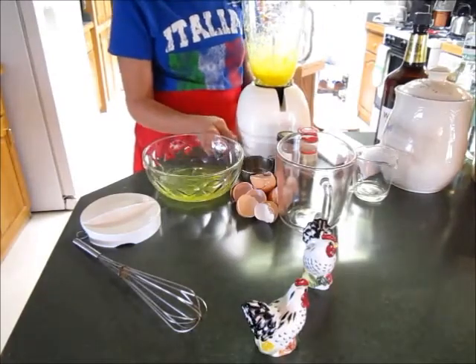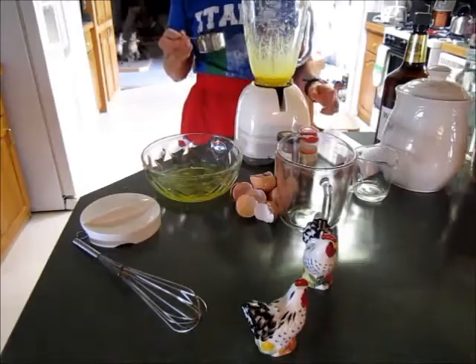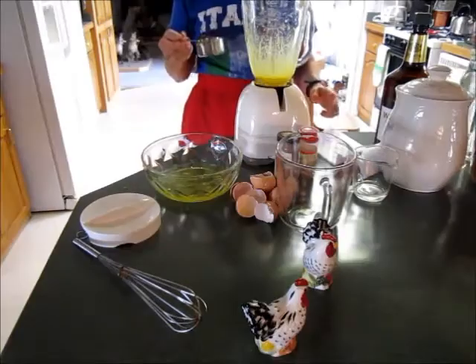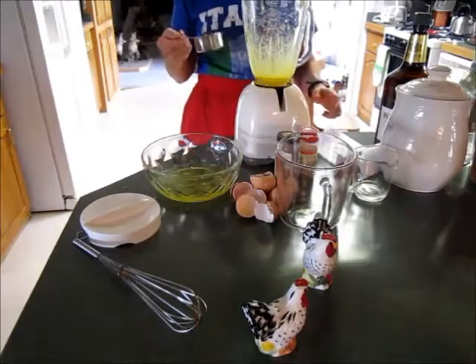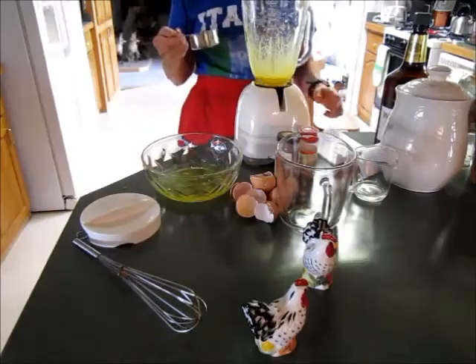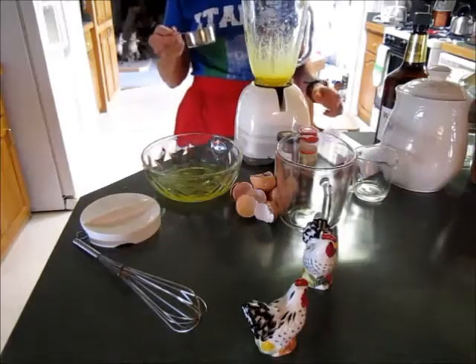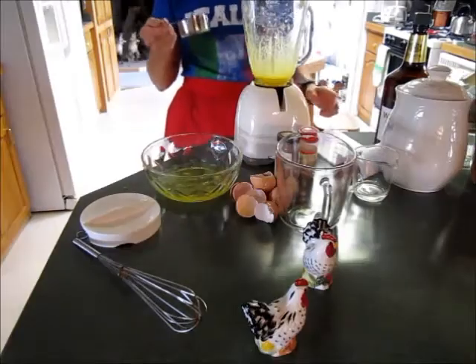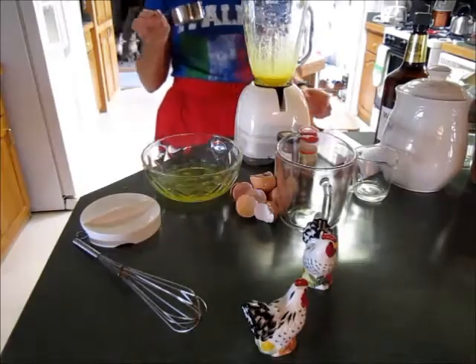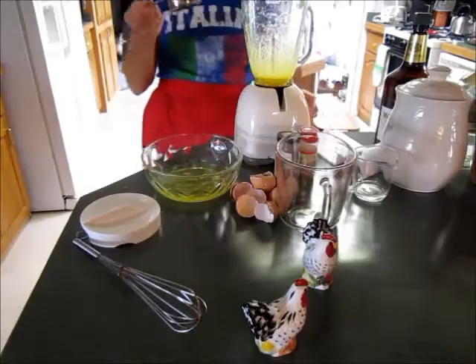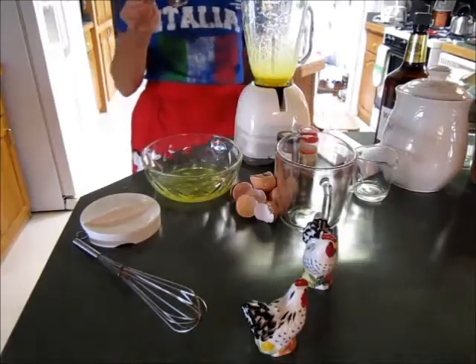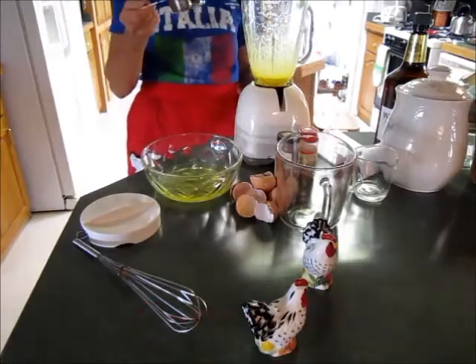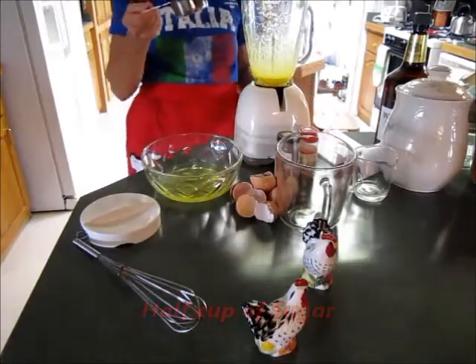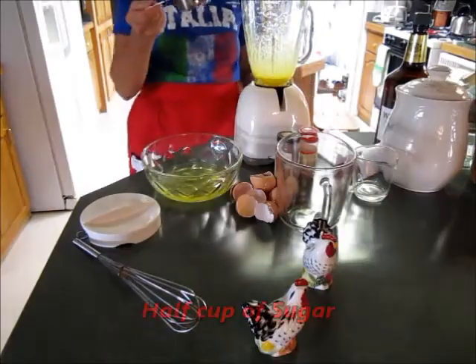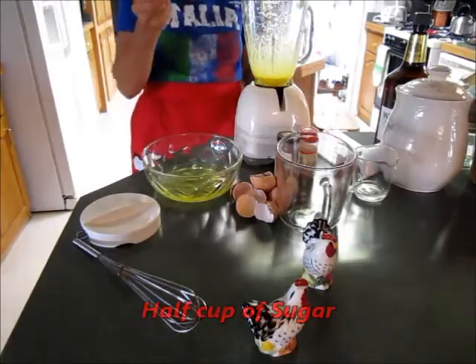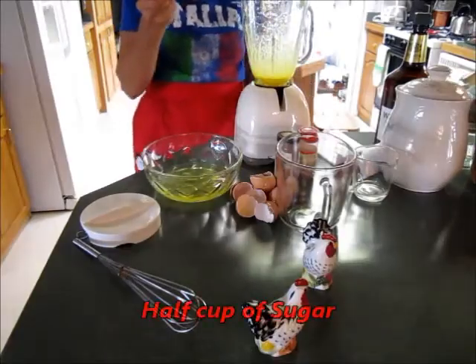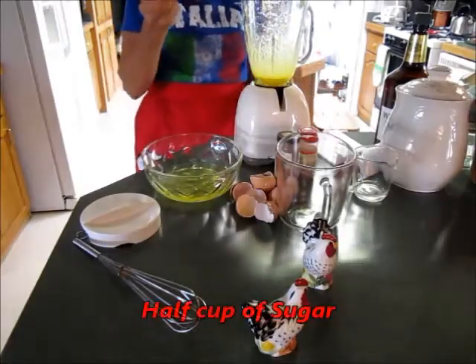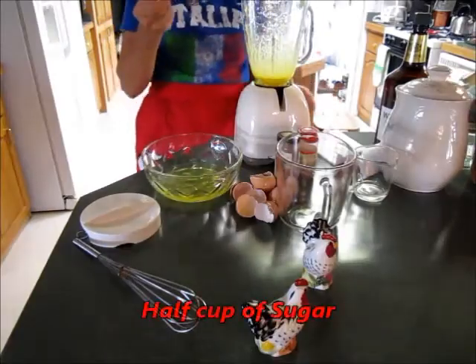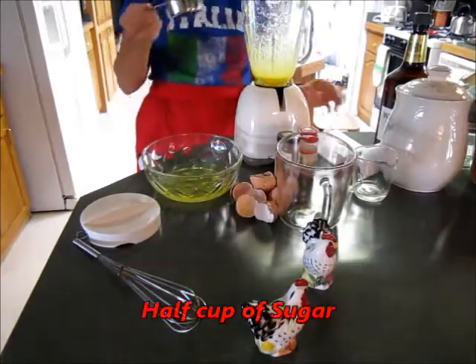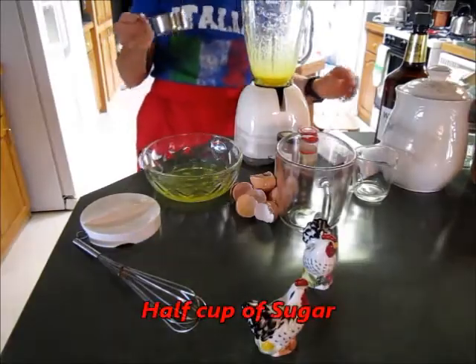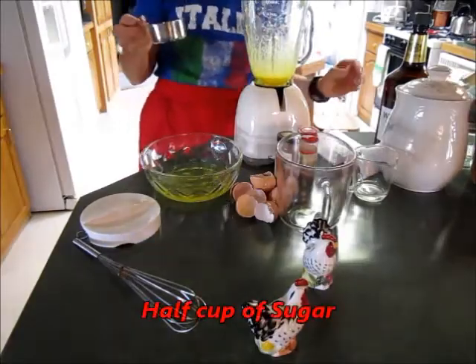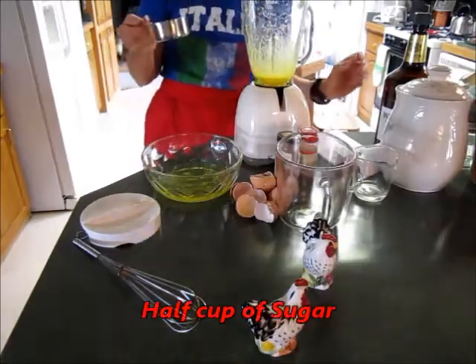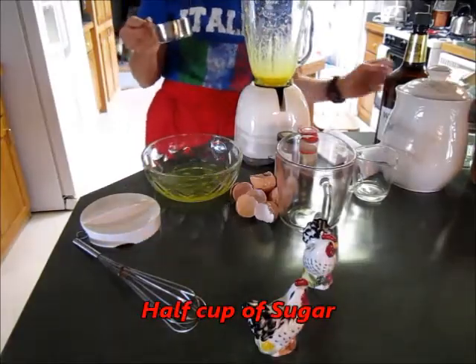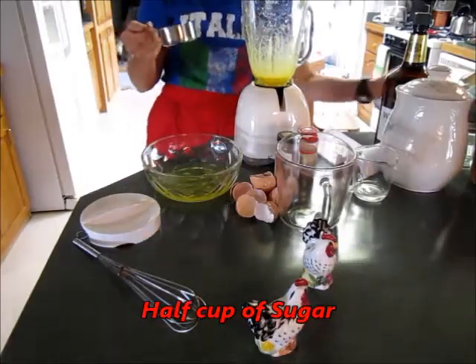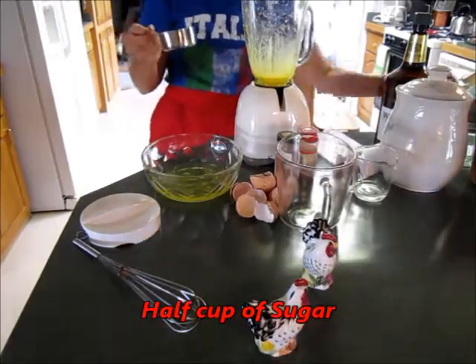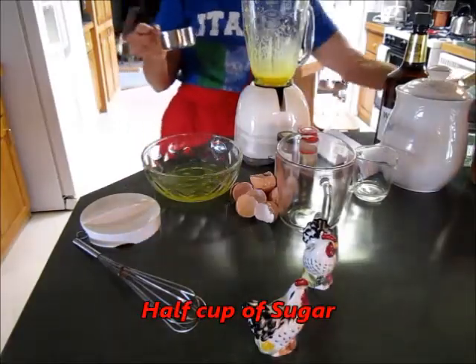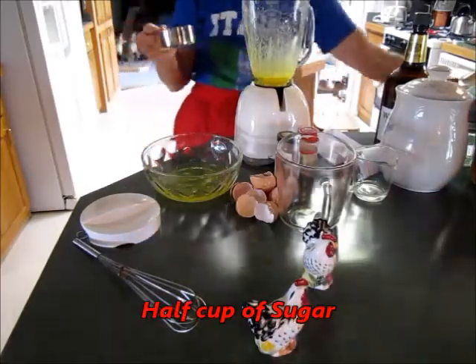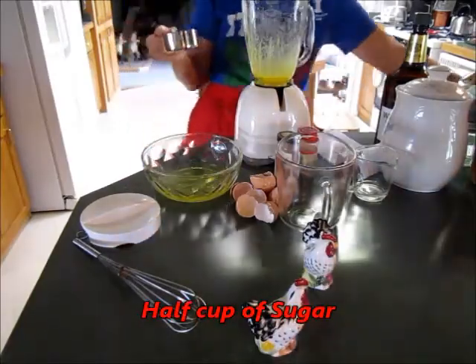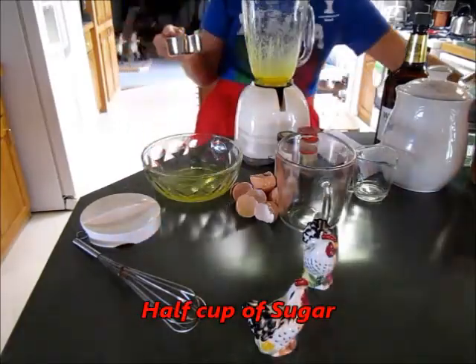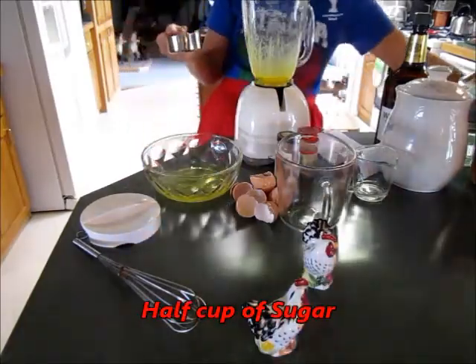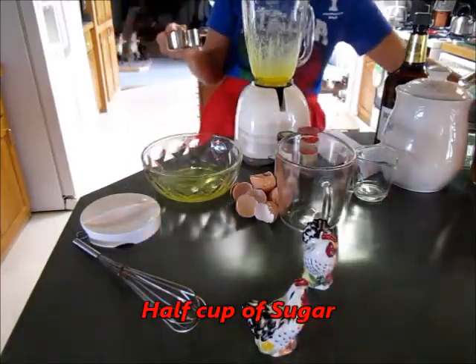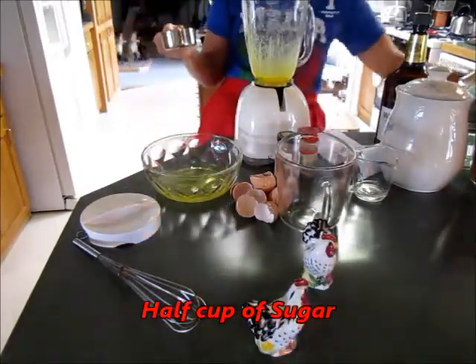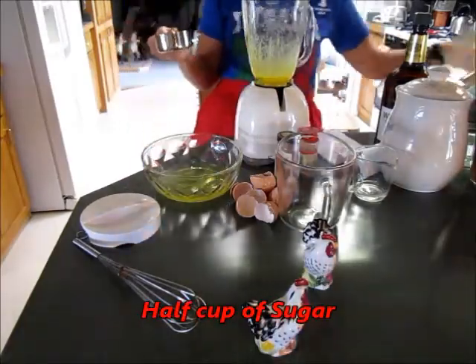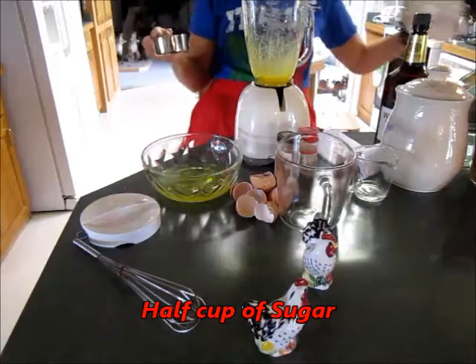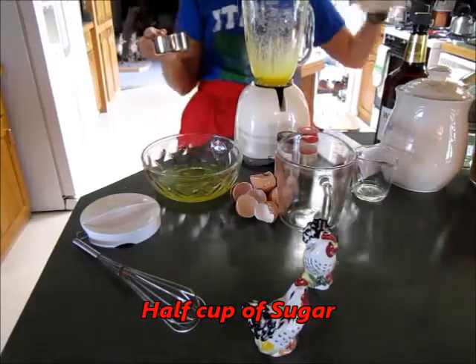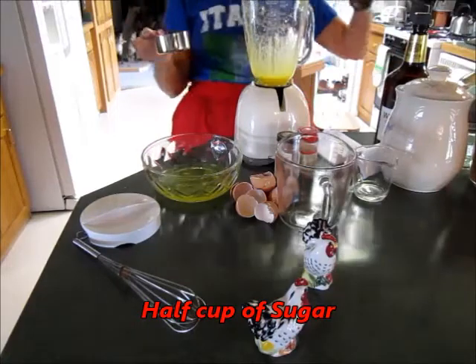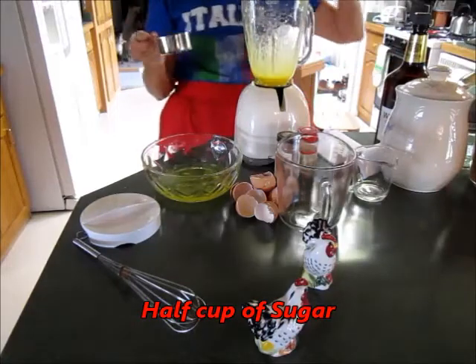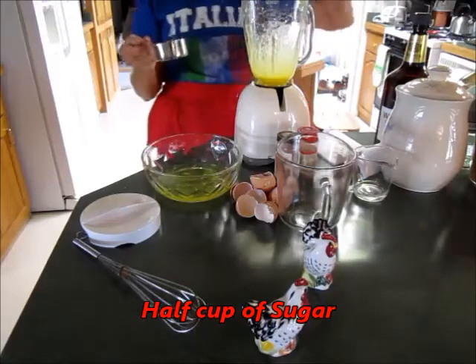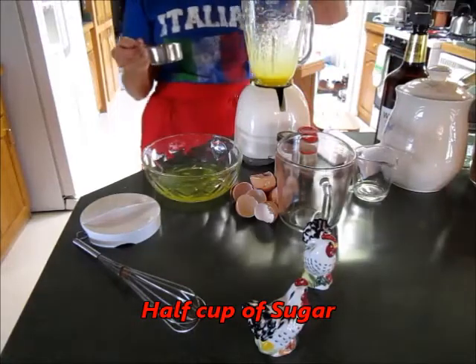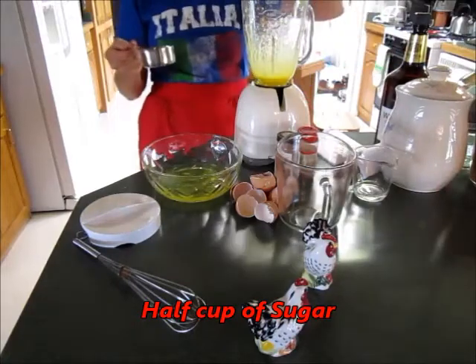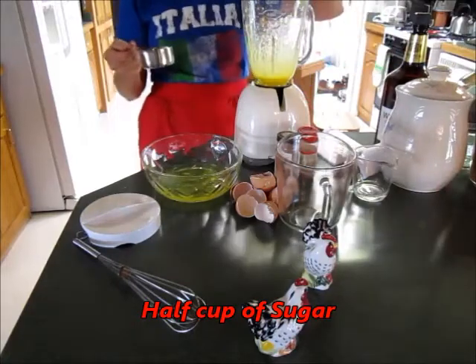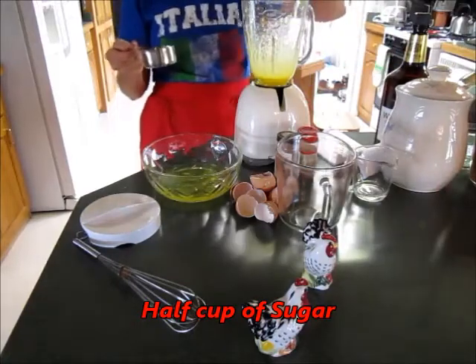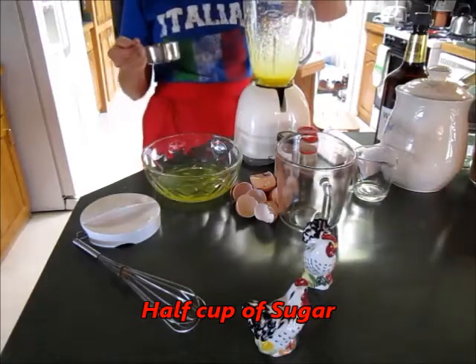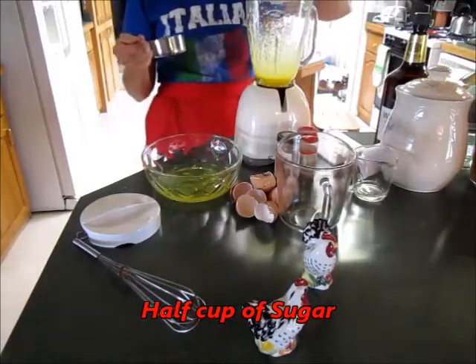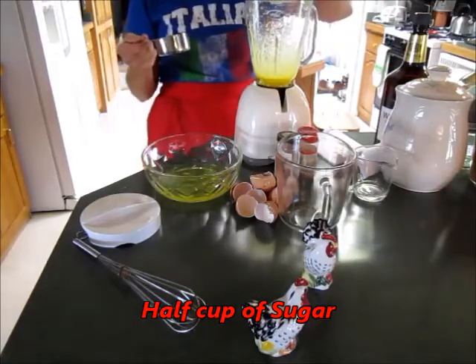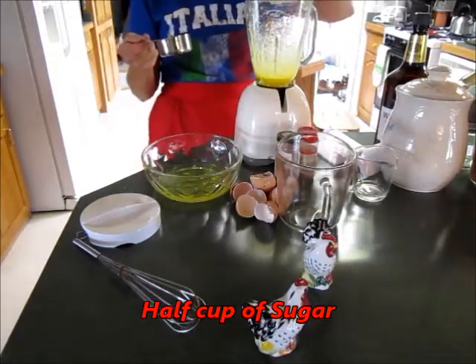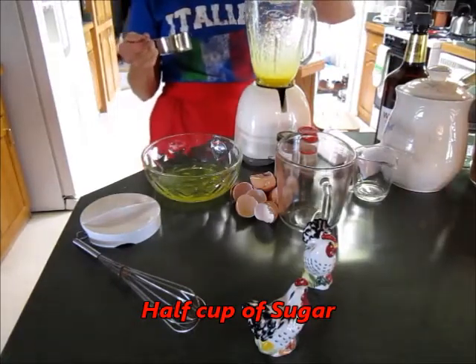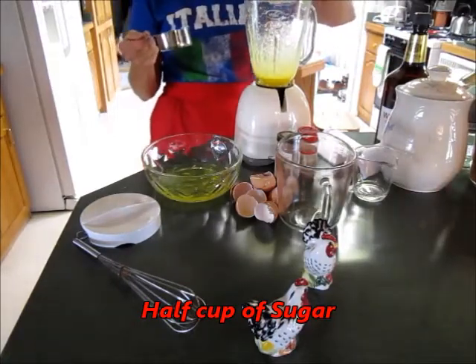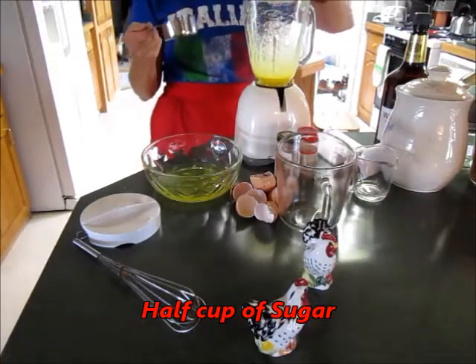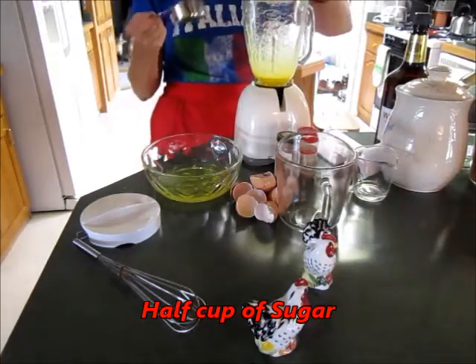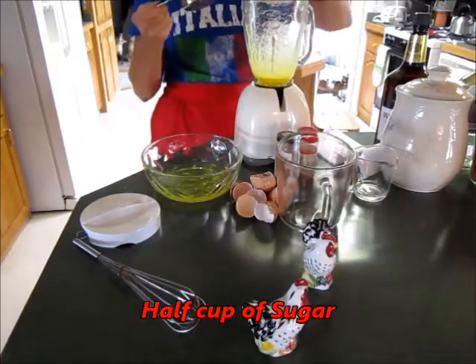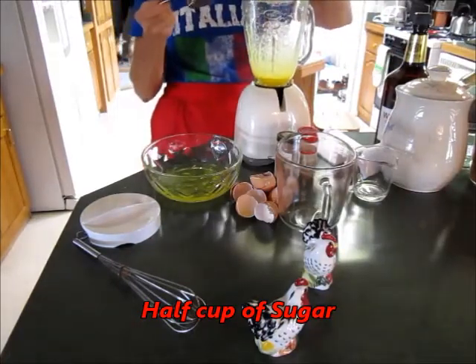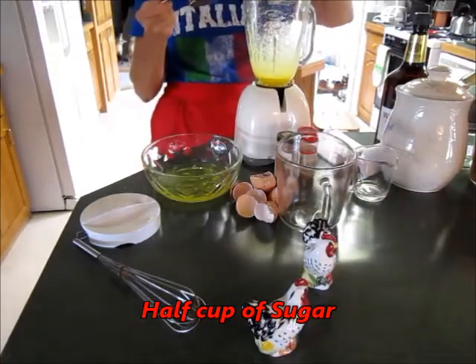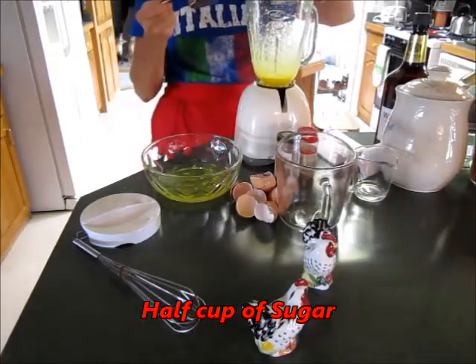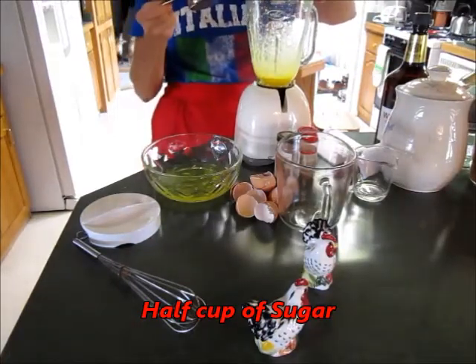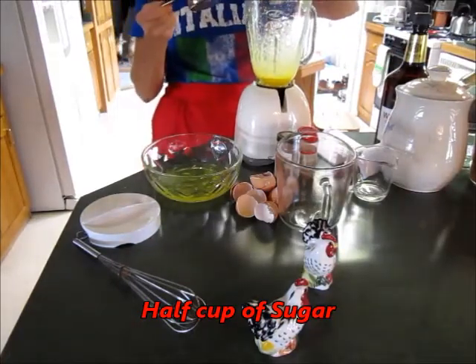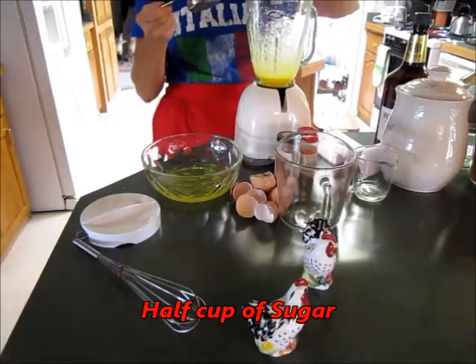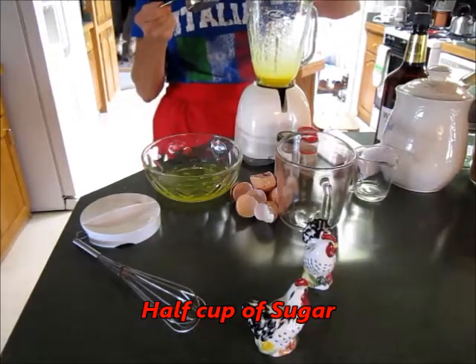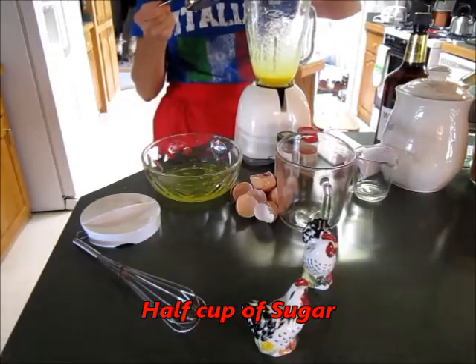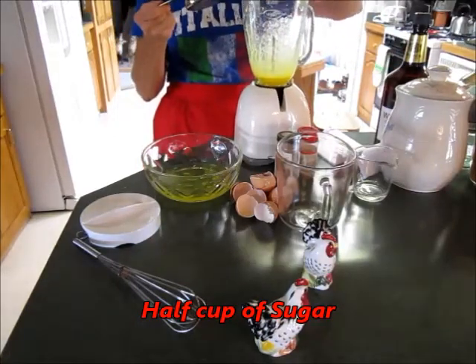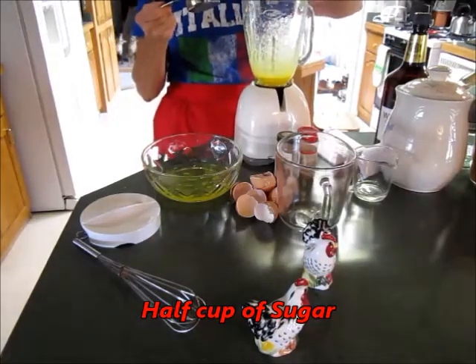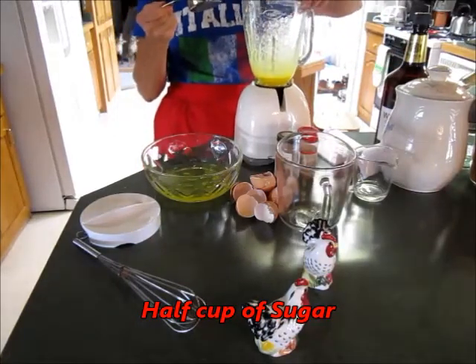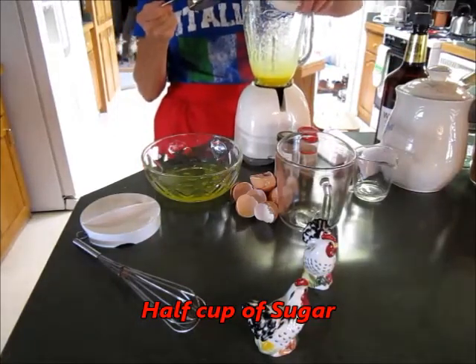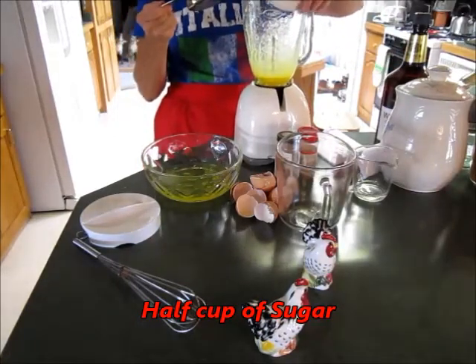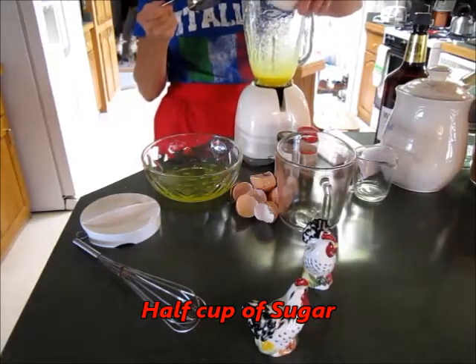So you add half a cup of sugar. I think I'll put my lid on so we won't have a mess in the kitchen.